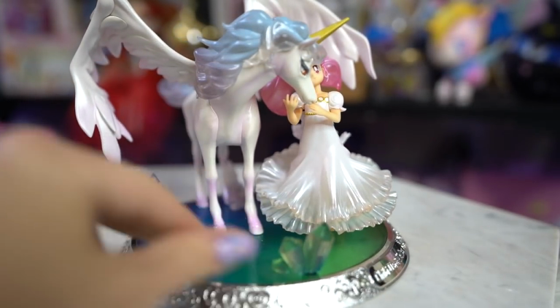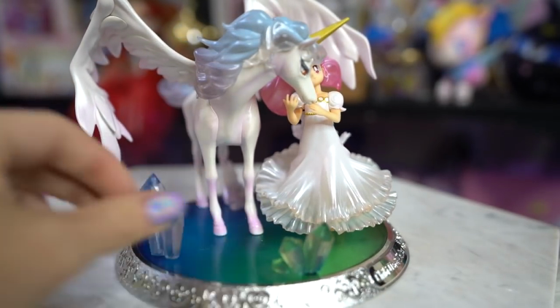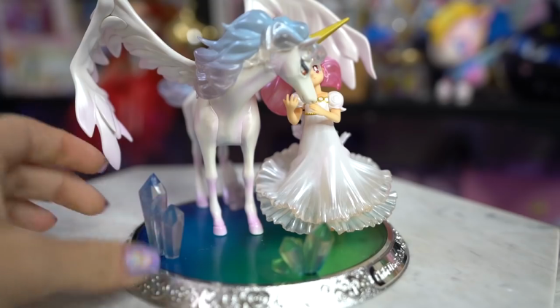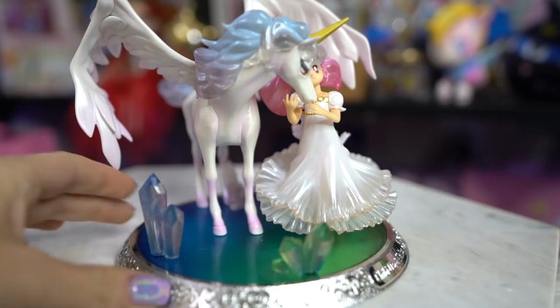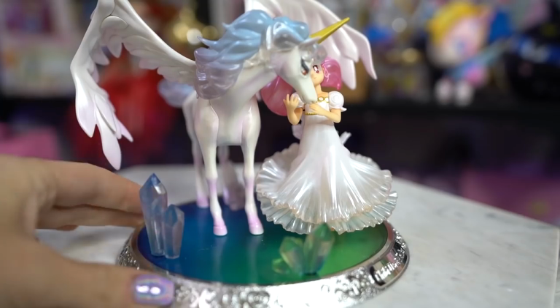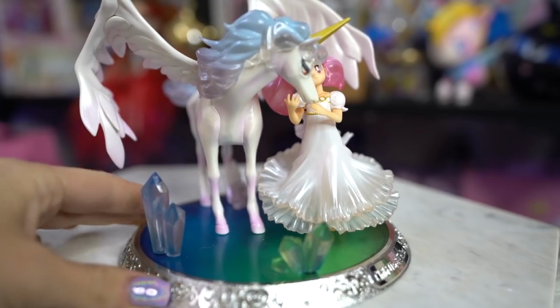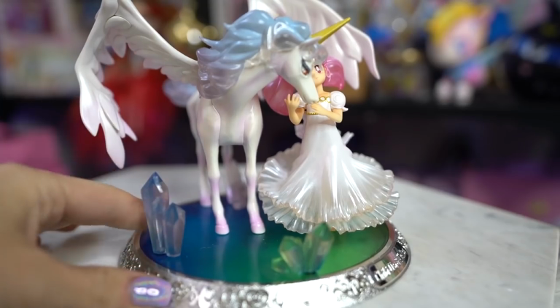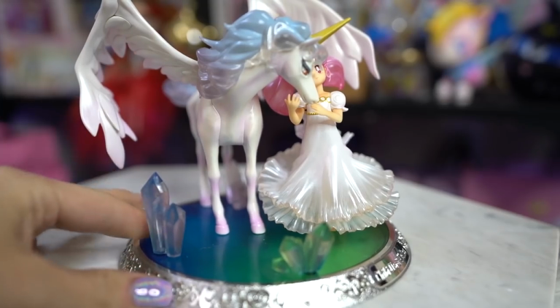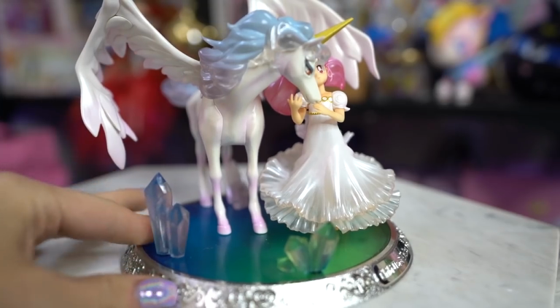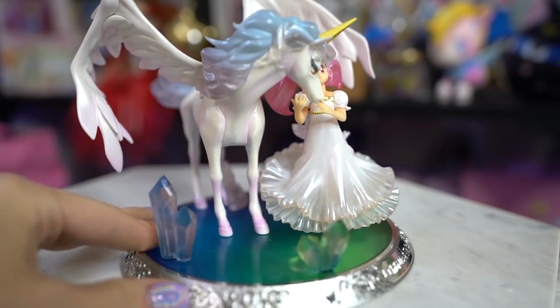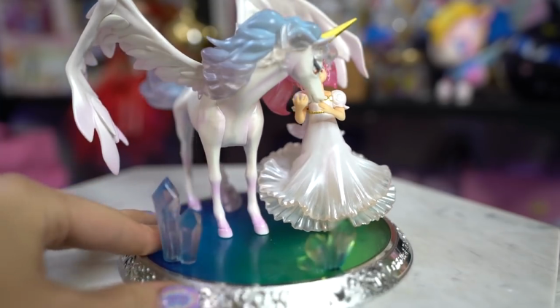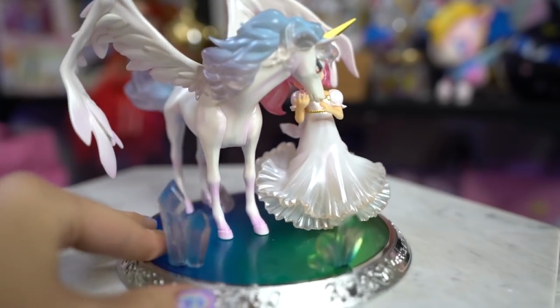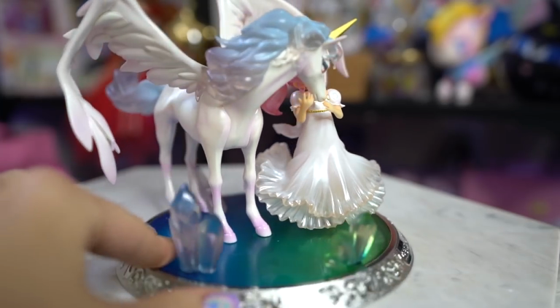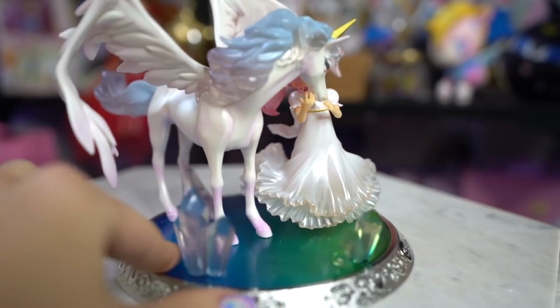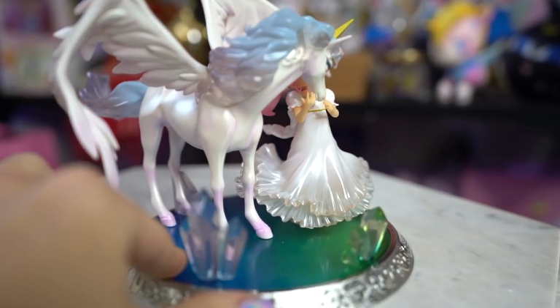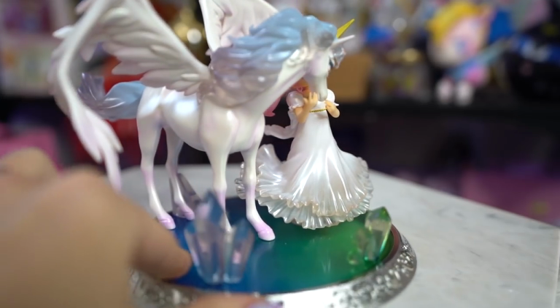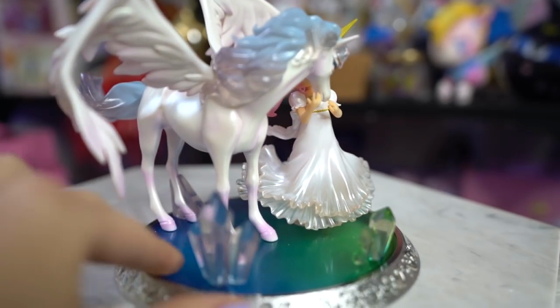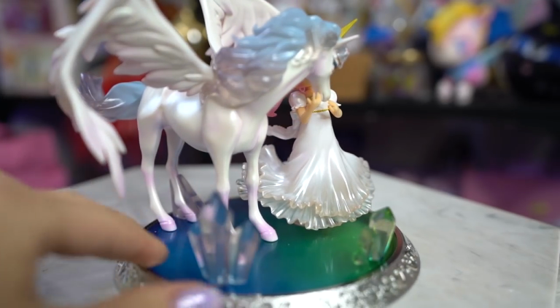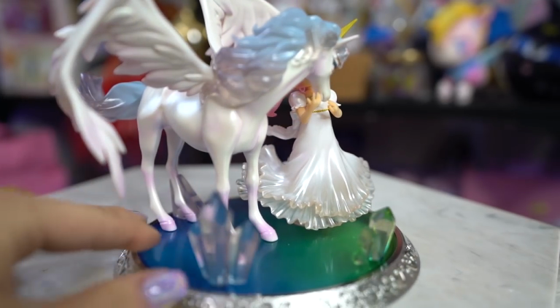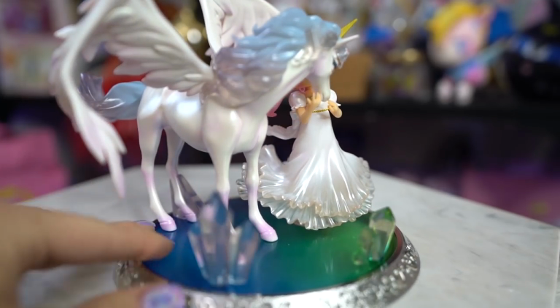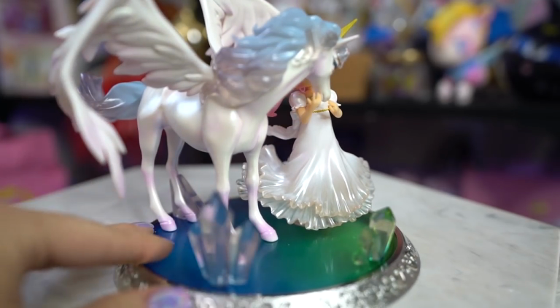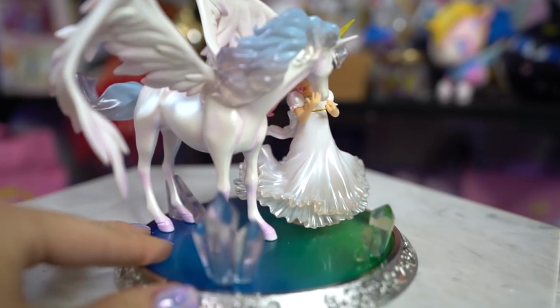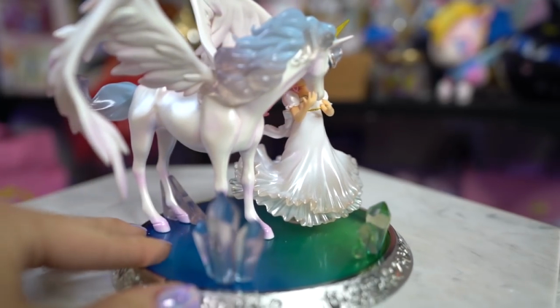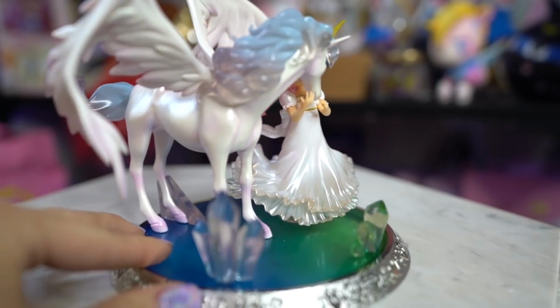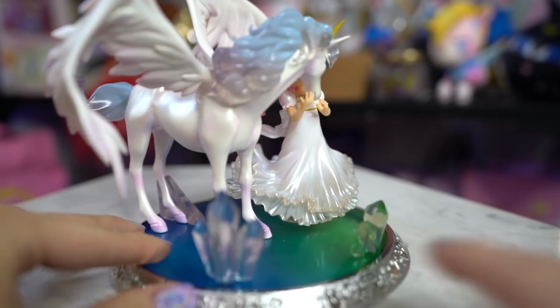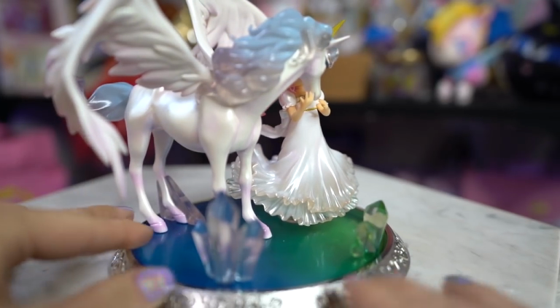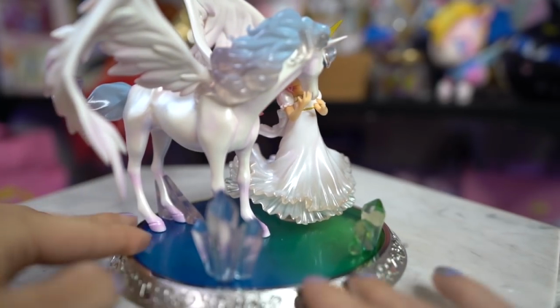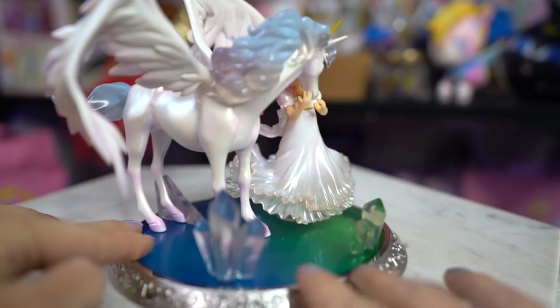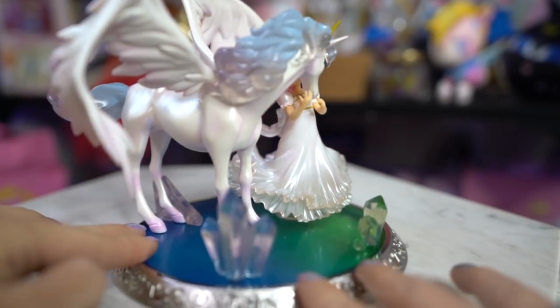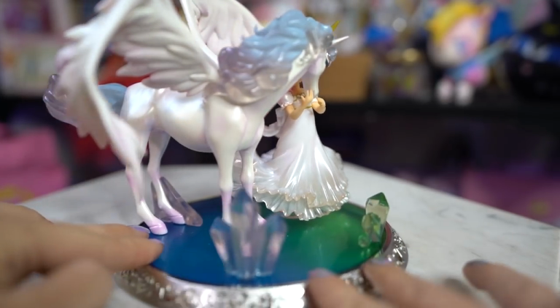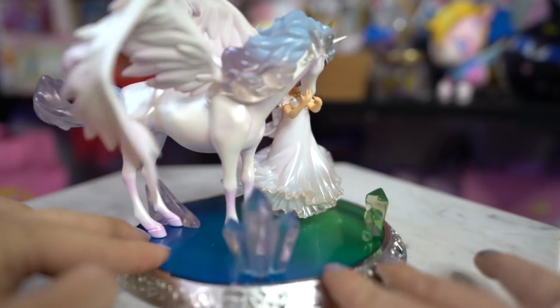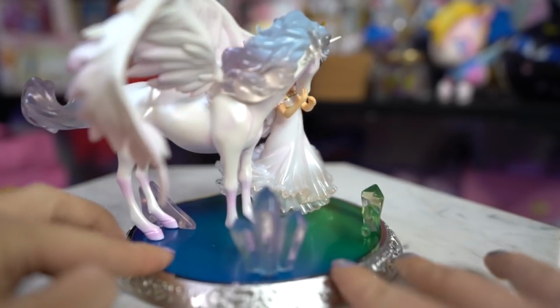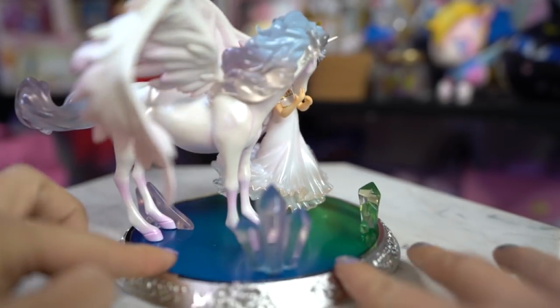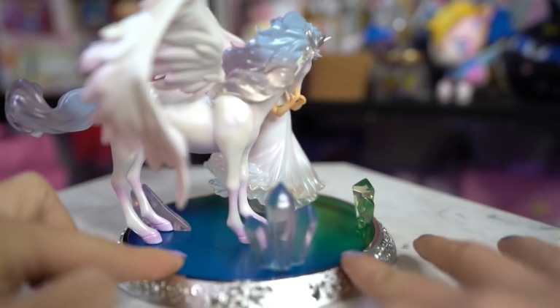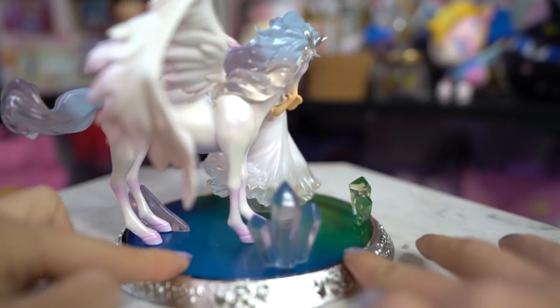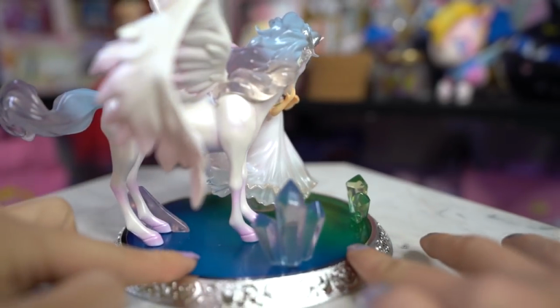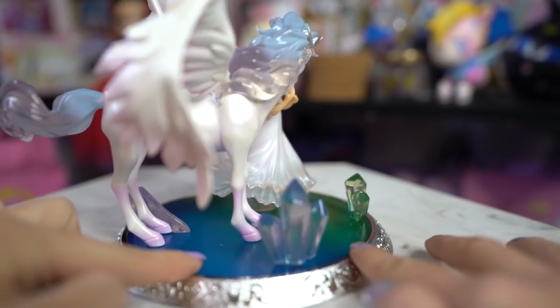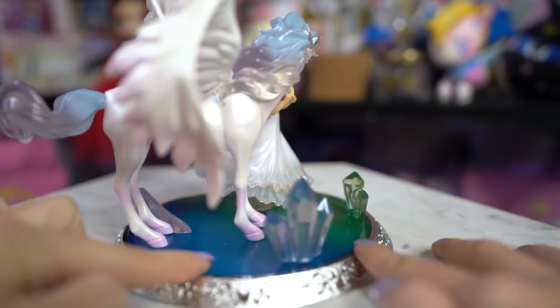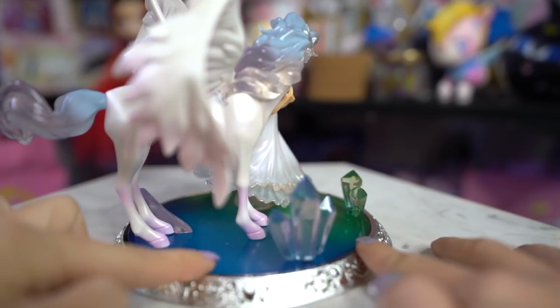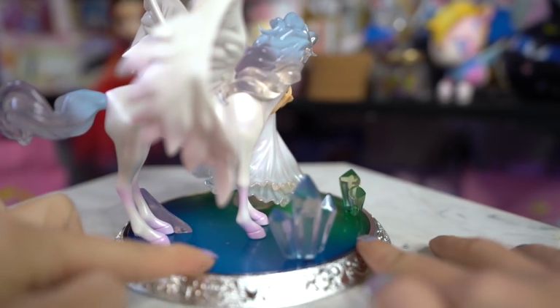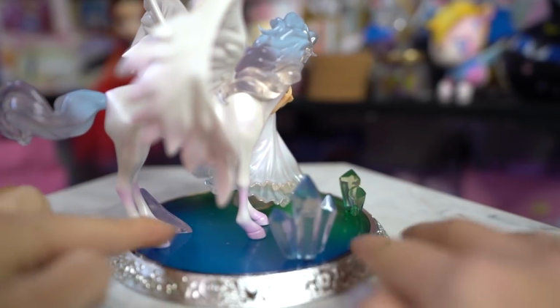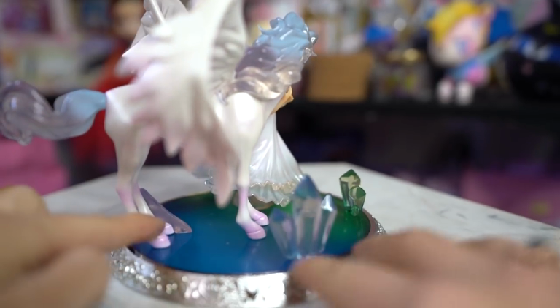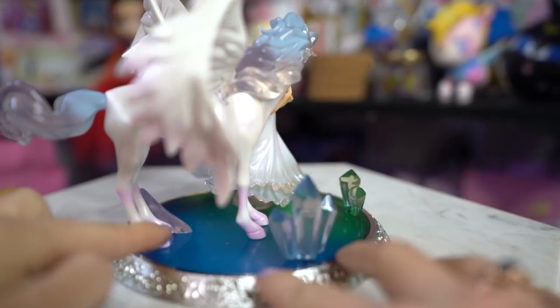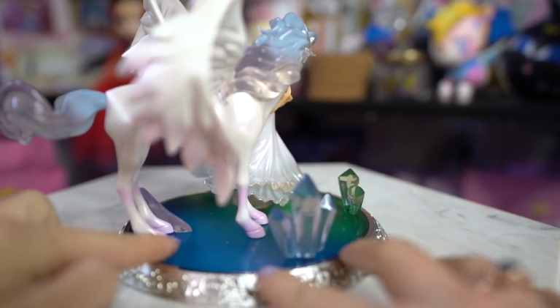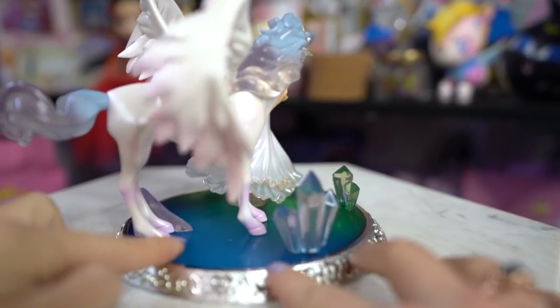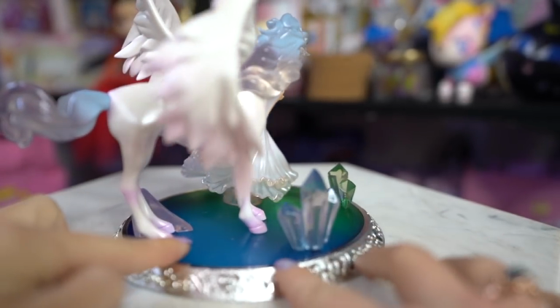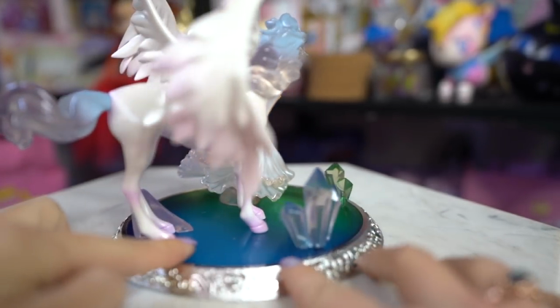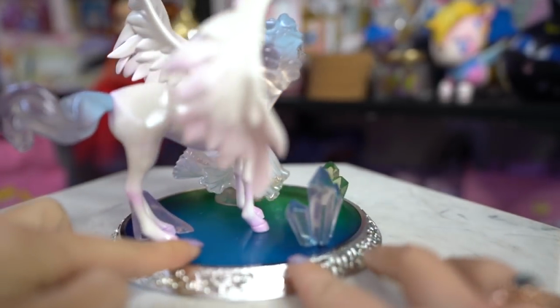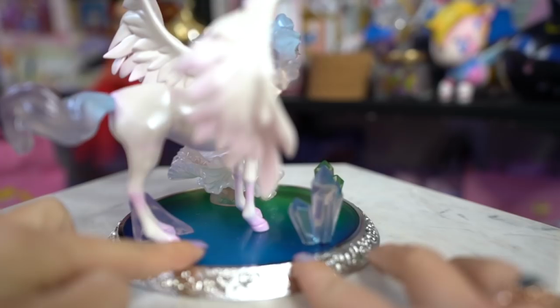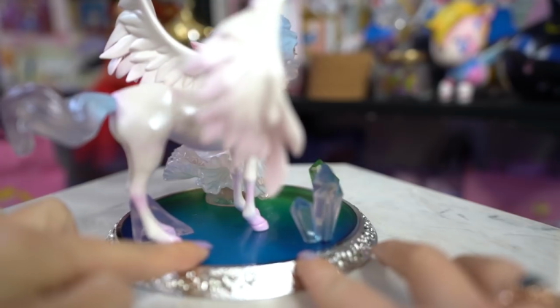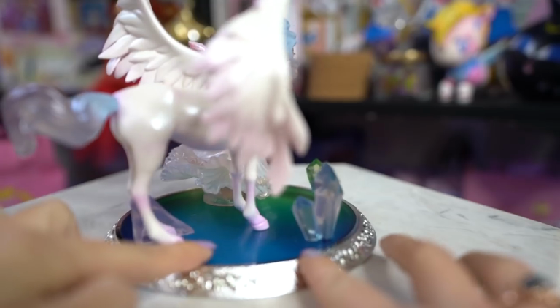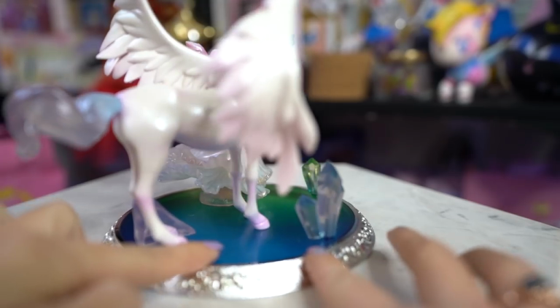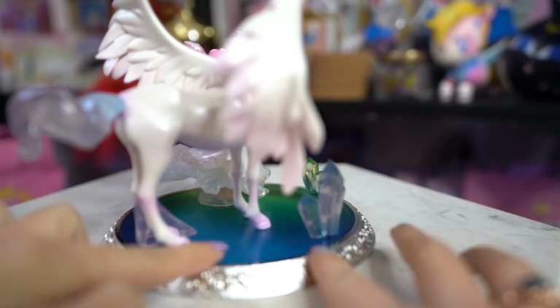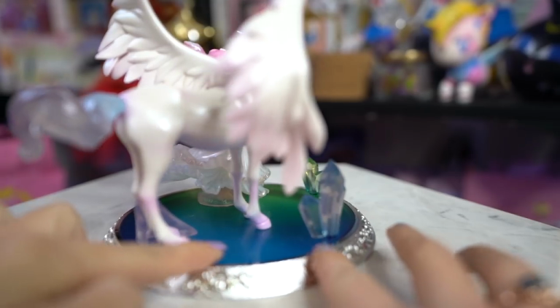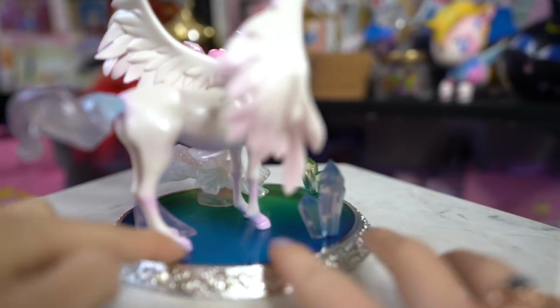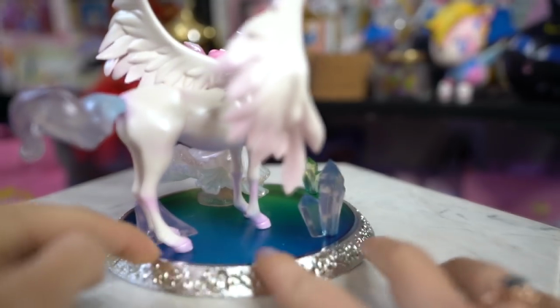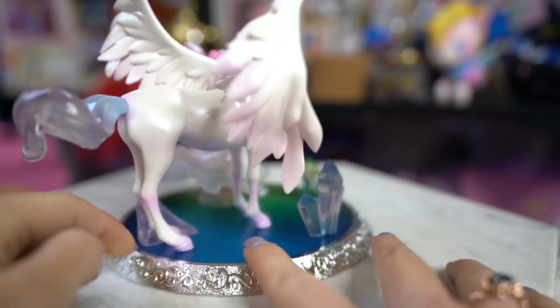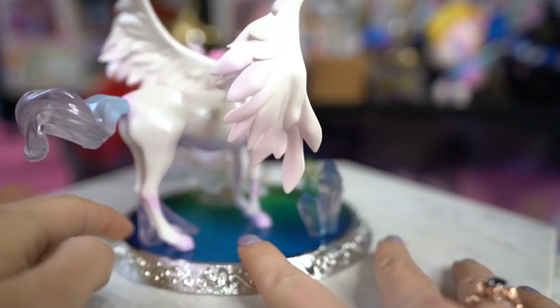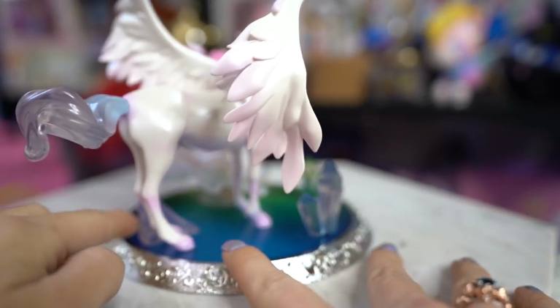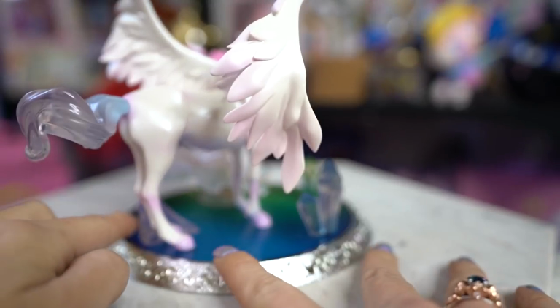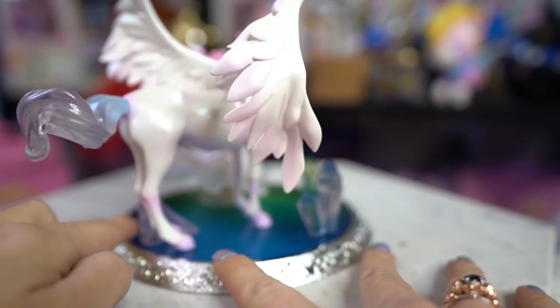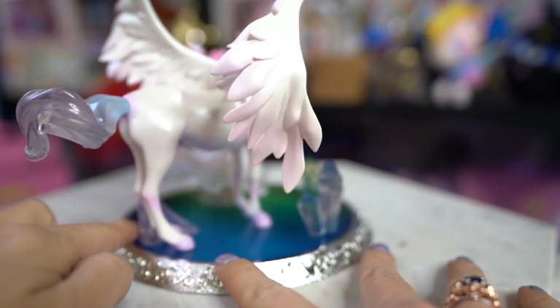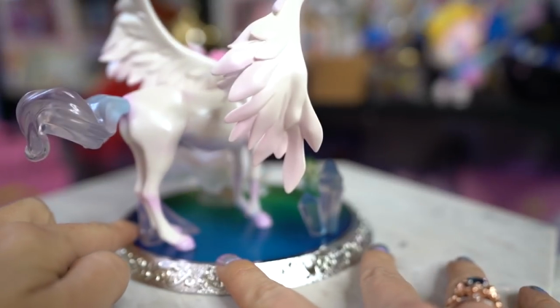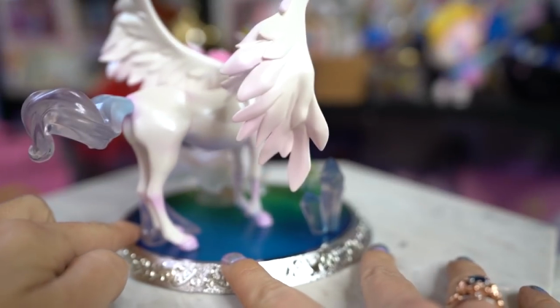I did the best I could with this figure because her peg isn't really fitting on her foot that well, but here's Chibiusa and Helios — the Figure Arts Zero Choate. I just have her kind of standing there since she has a little stand underneath her legs. It's a really pretty figure. I'm happy with it other than the annoyance of trying to get Chibiusa to stand up — she's always the annoying one! But very pretty, would buy again.